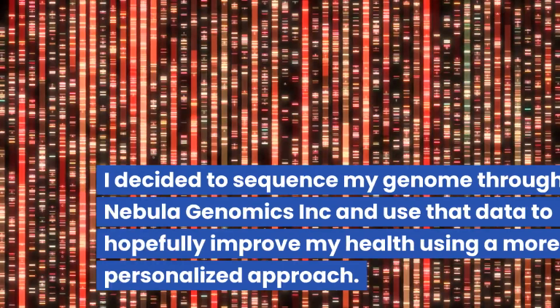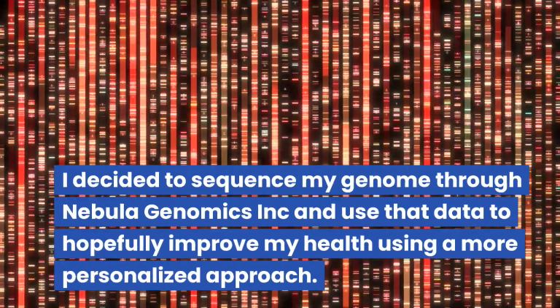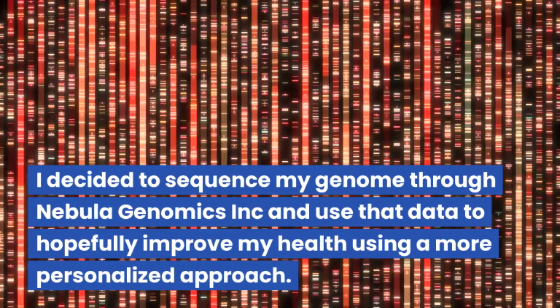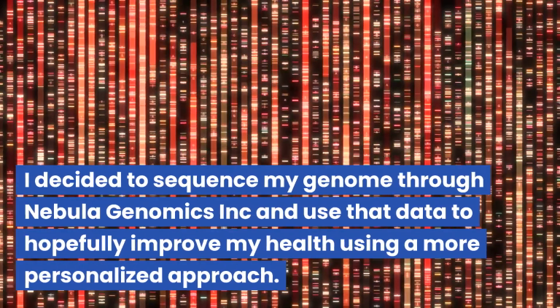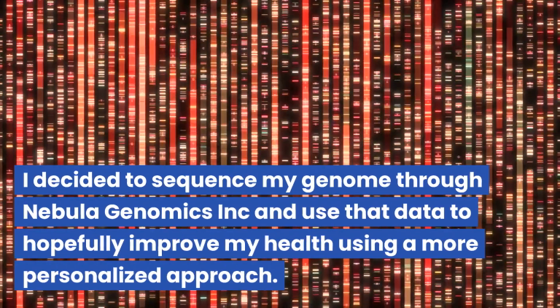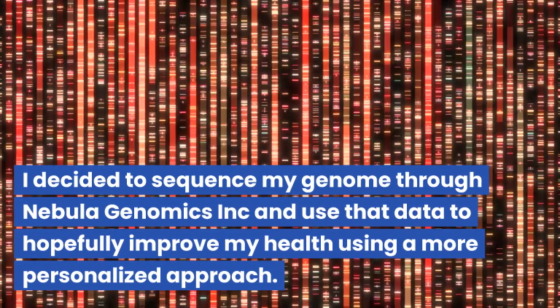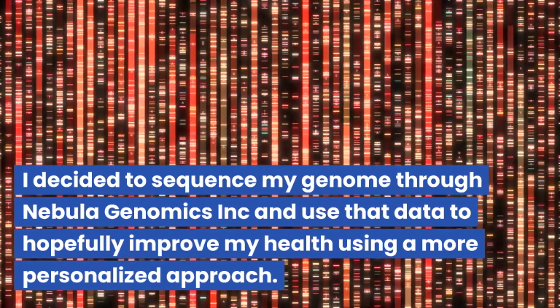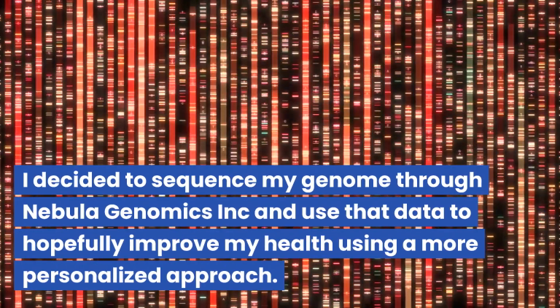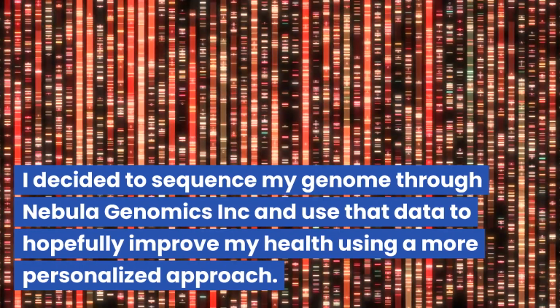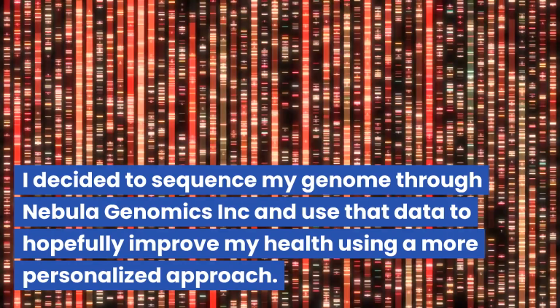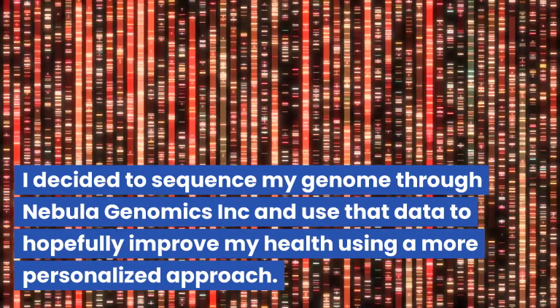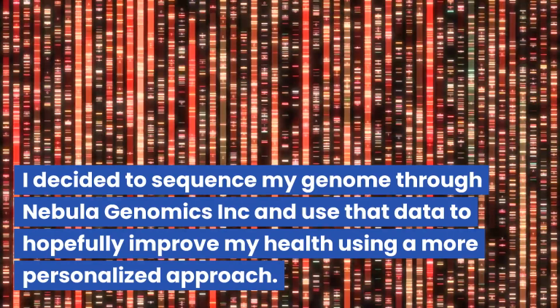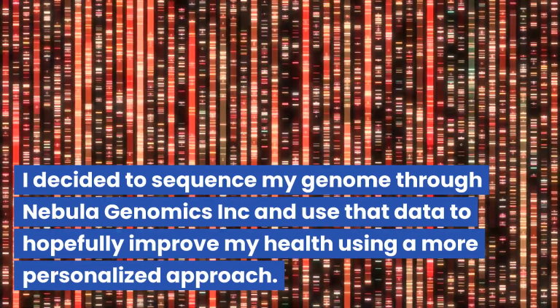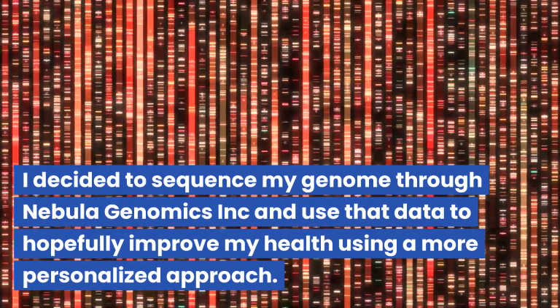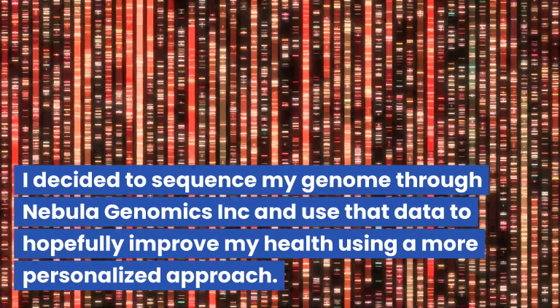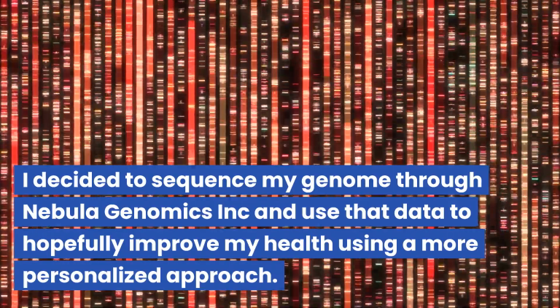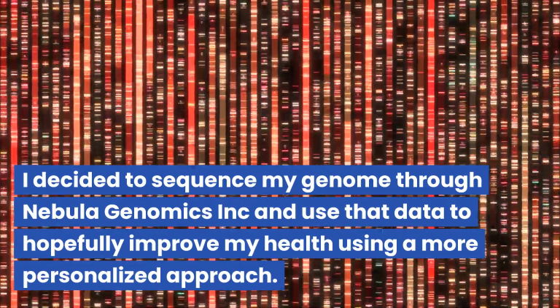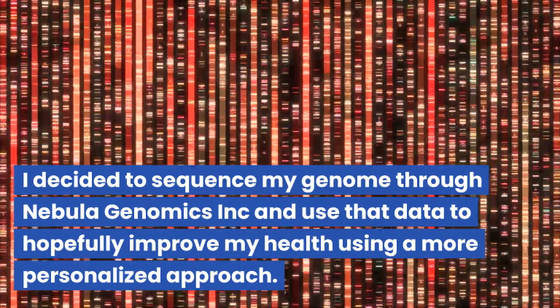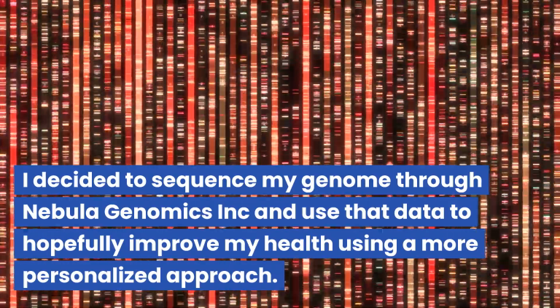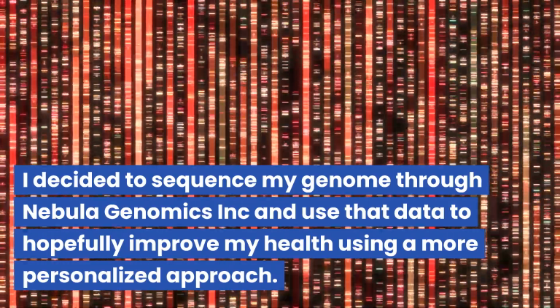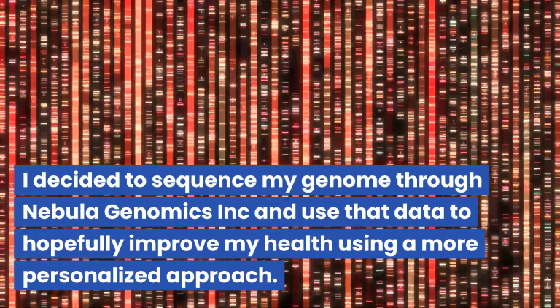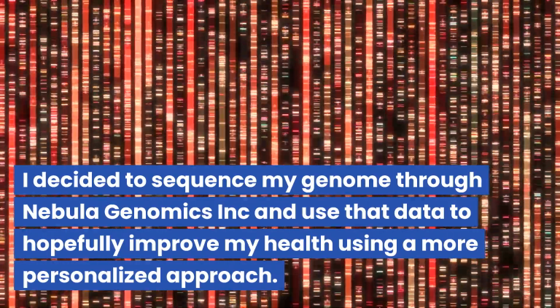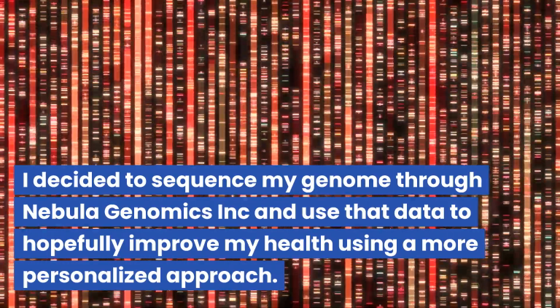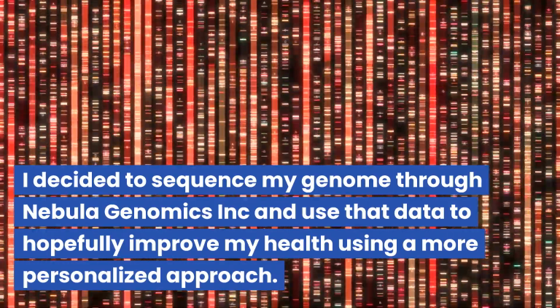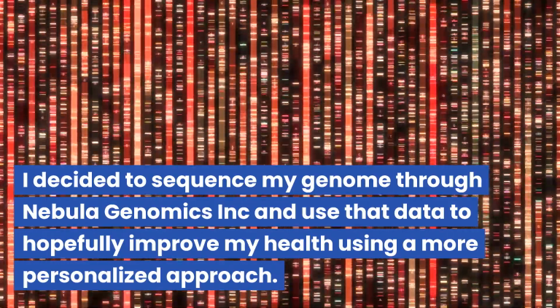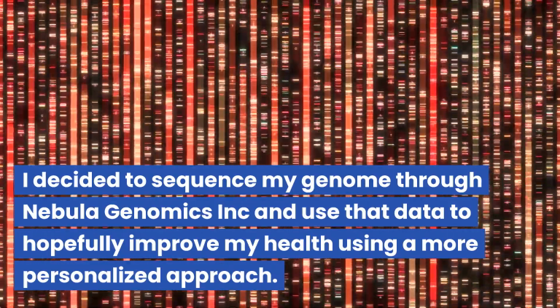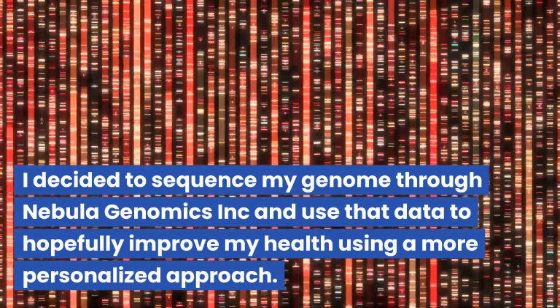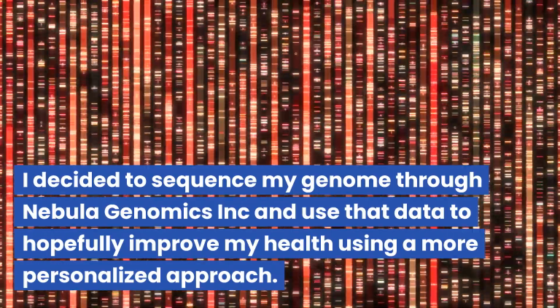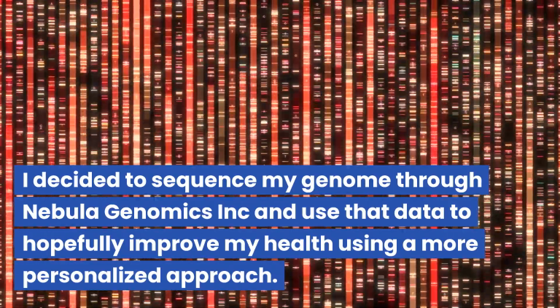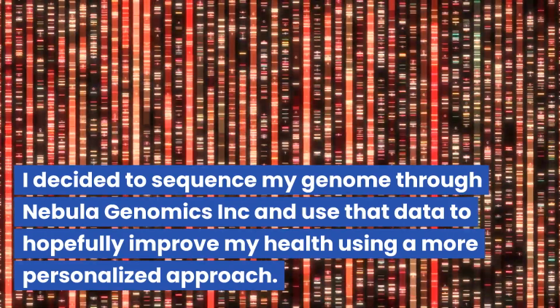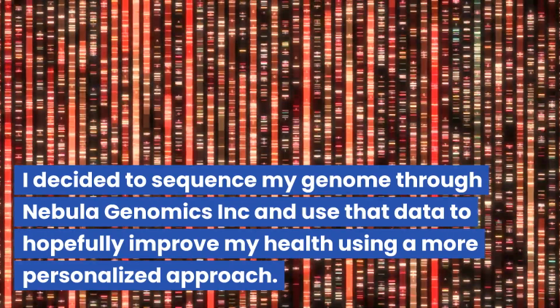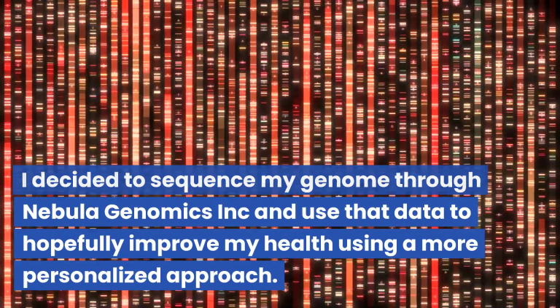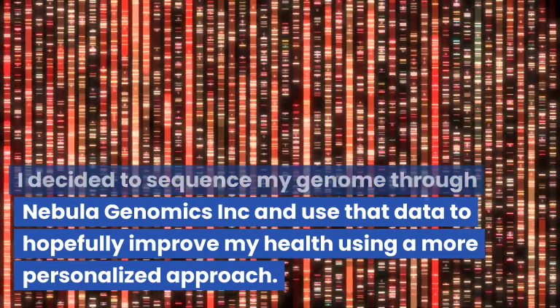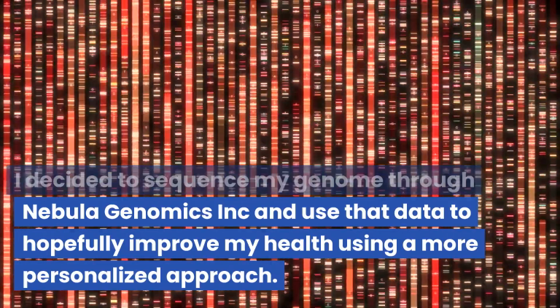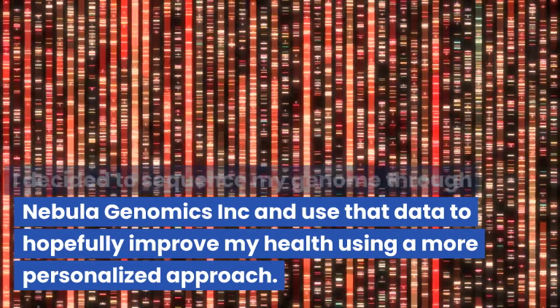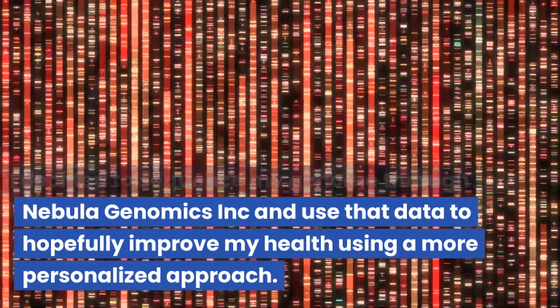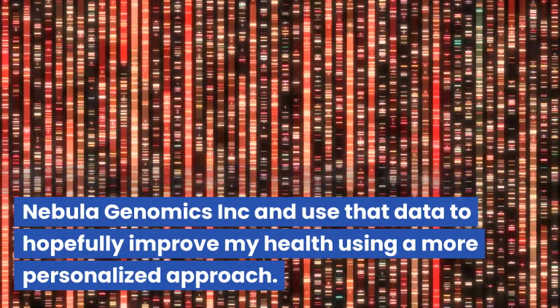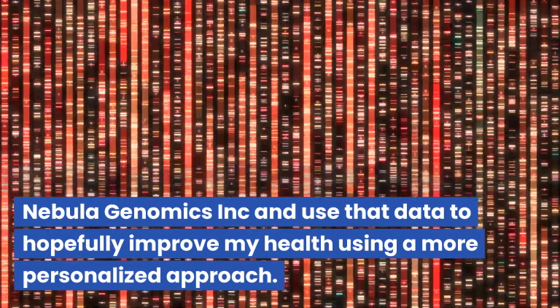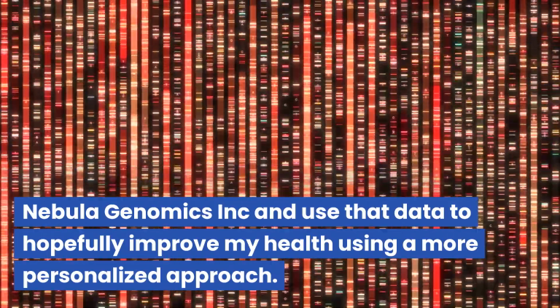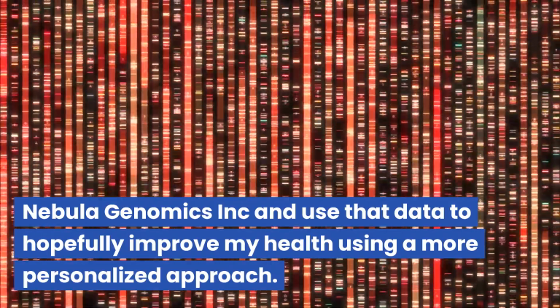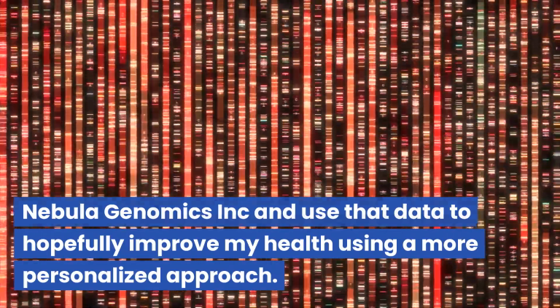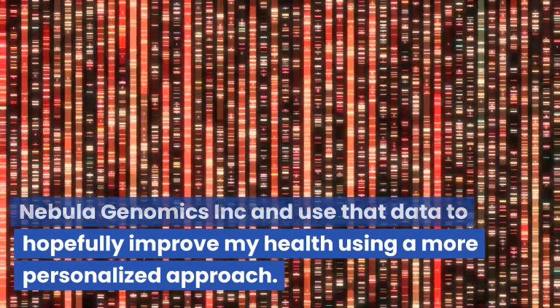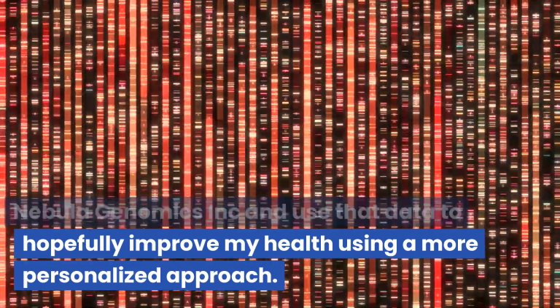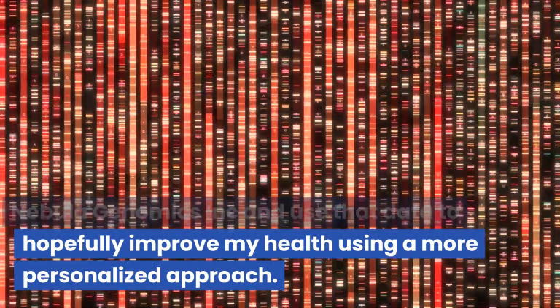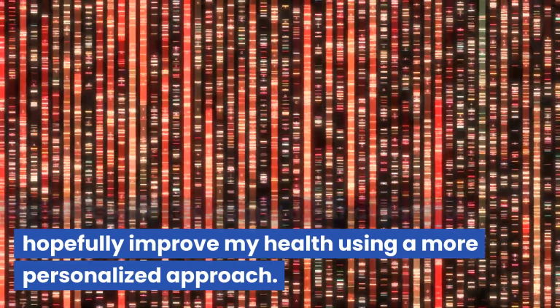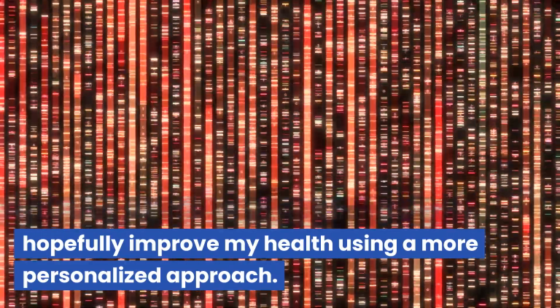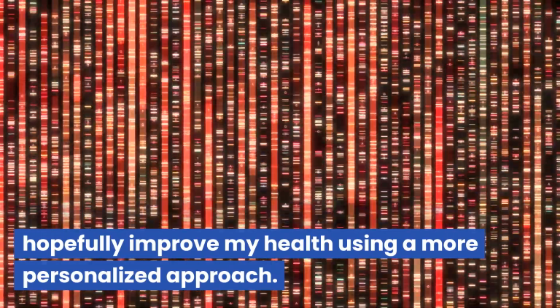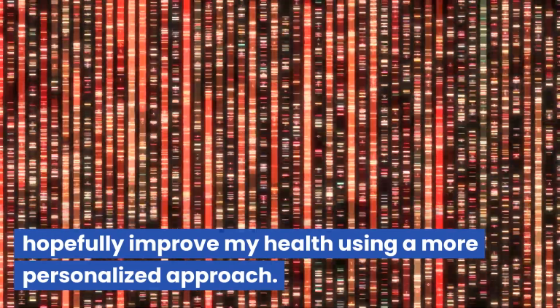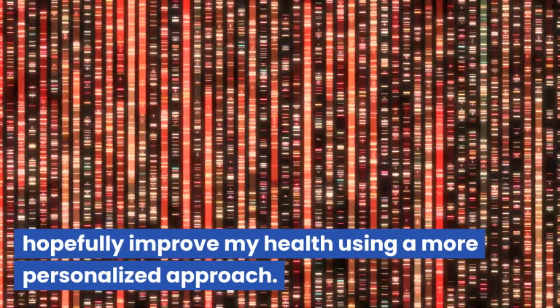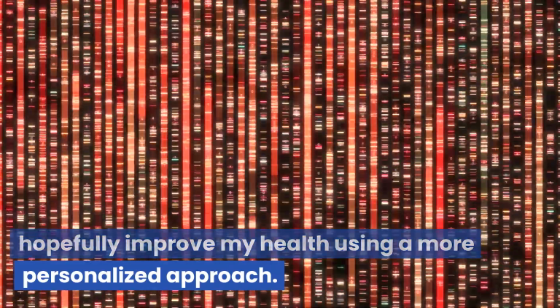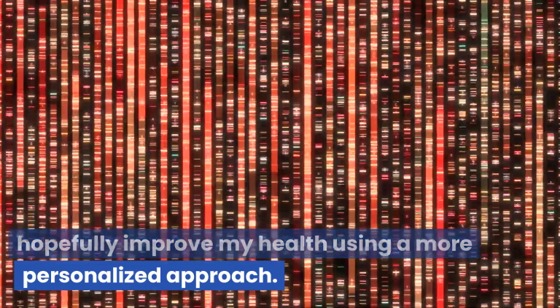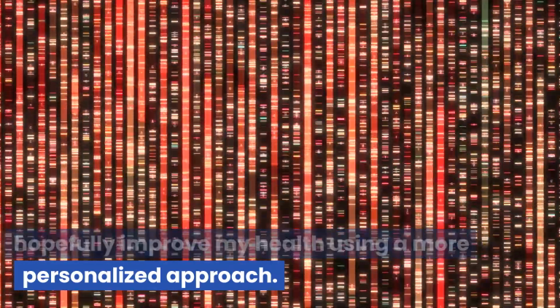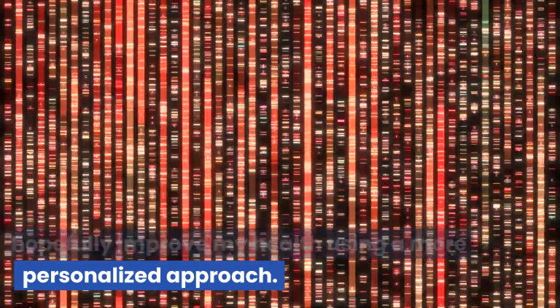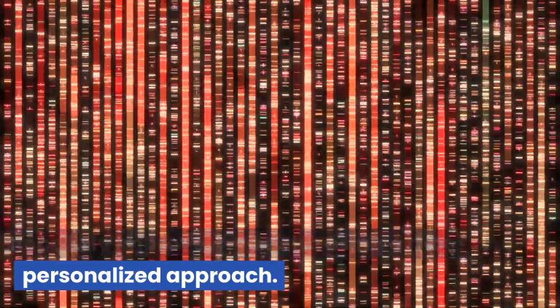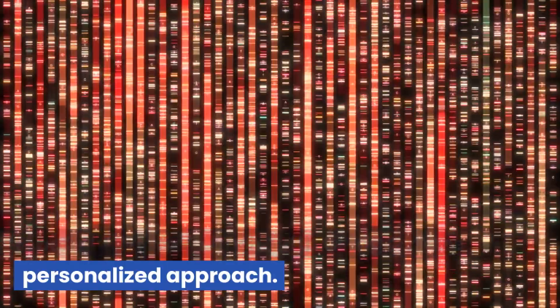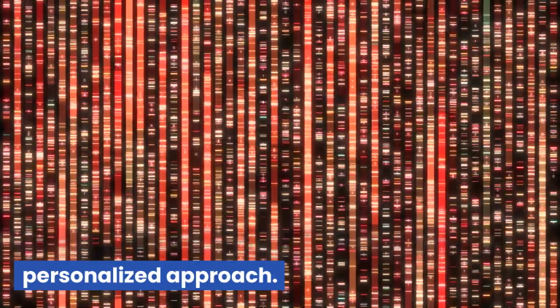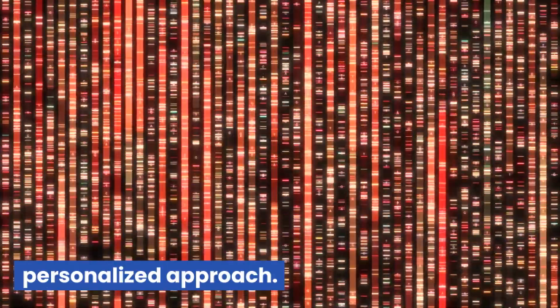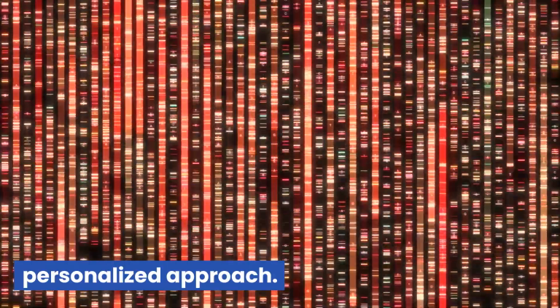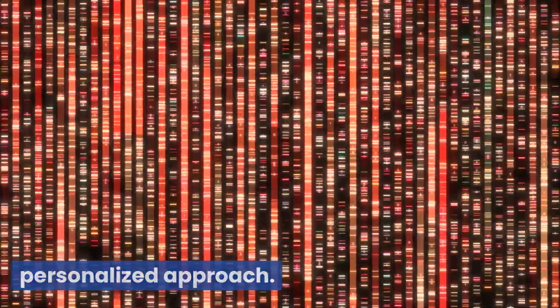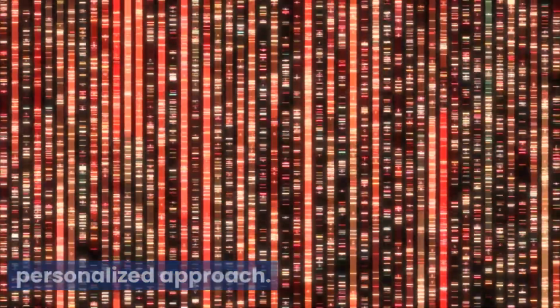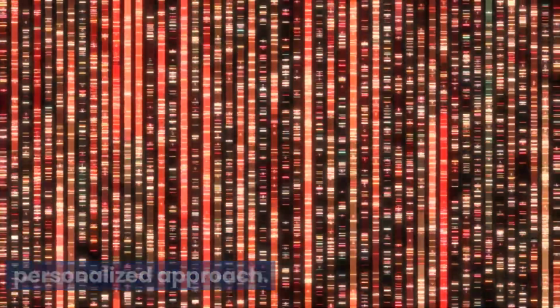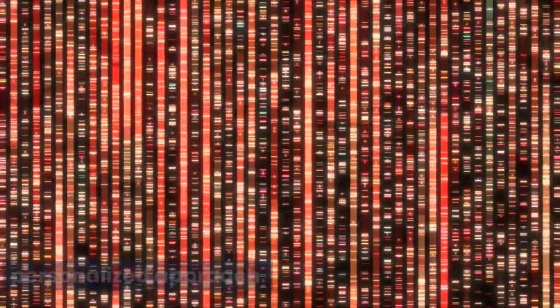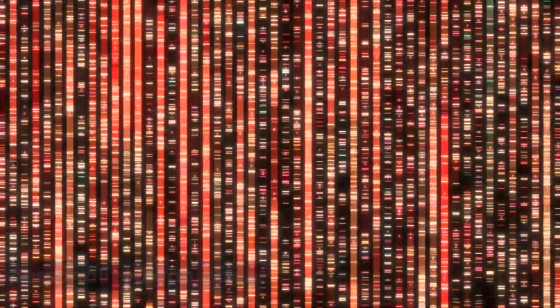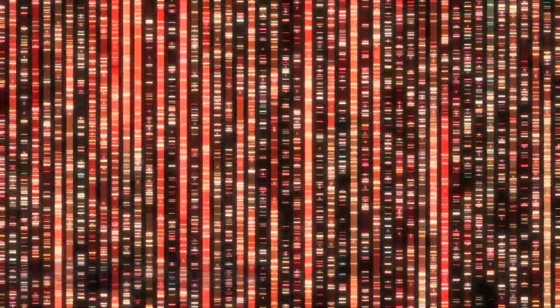I decided to sequence my genome through Nebula Genomics and use that data to hopefully improve my health using a more personalized approach.